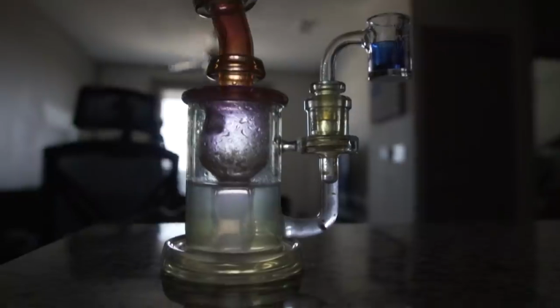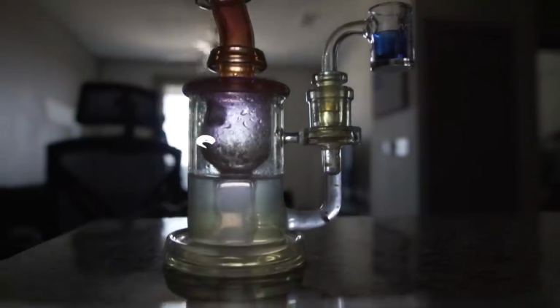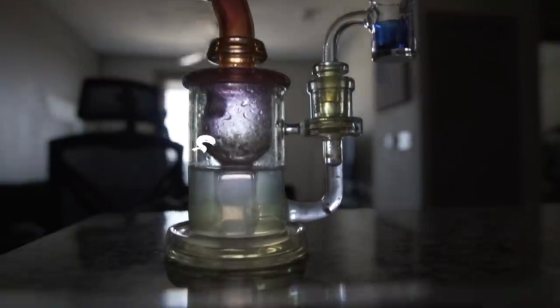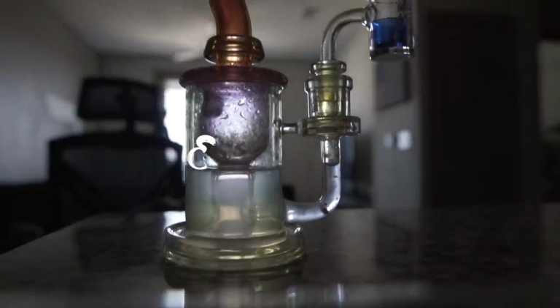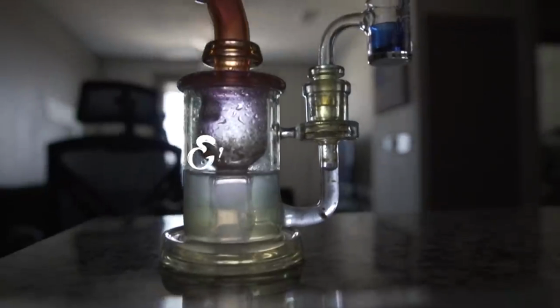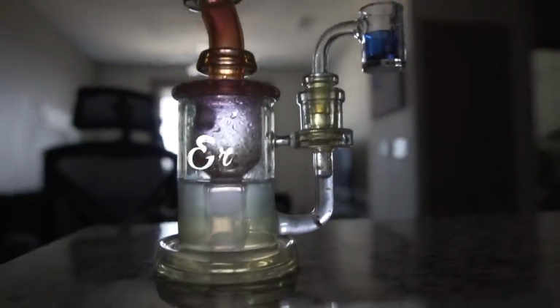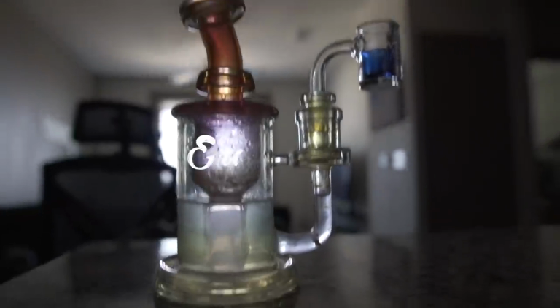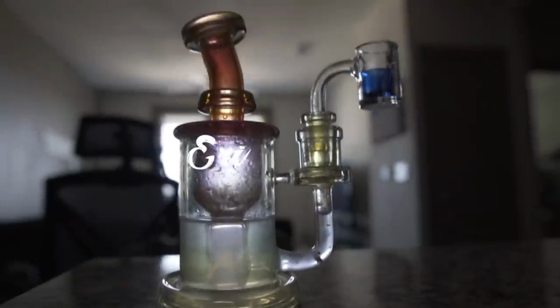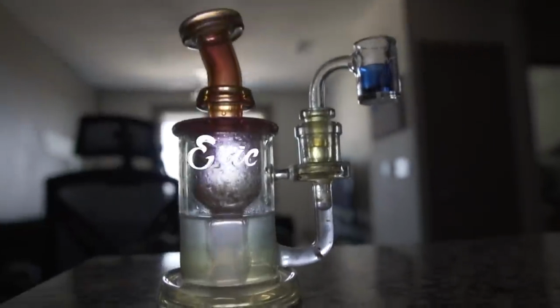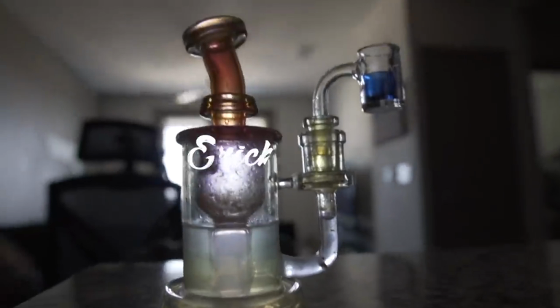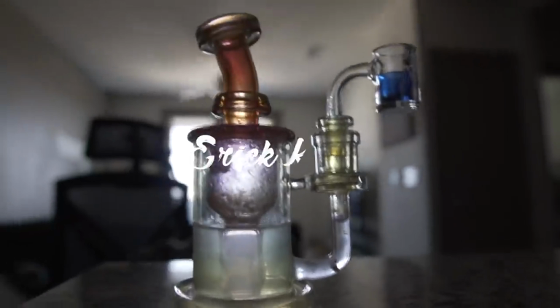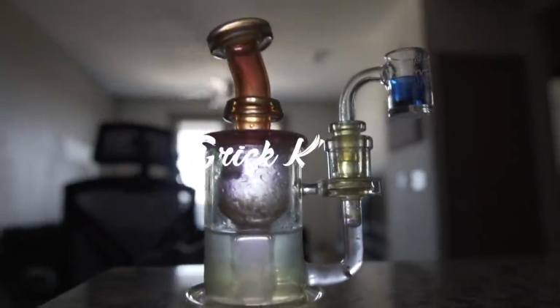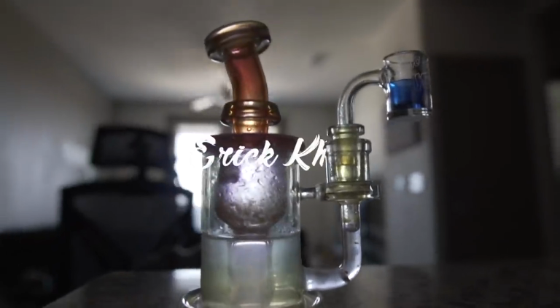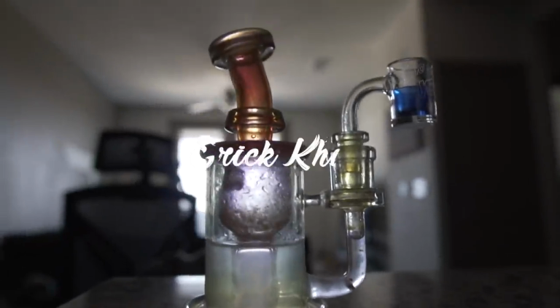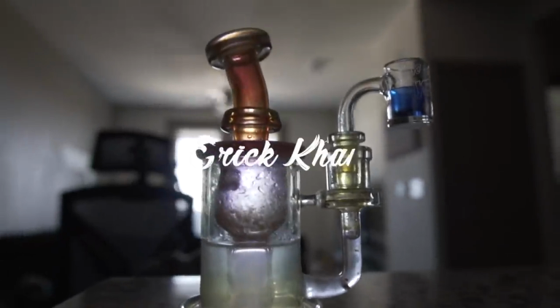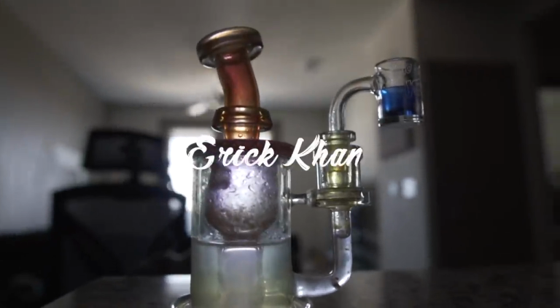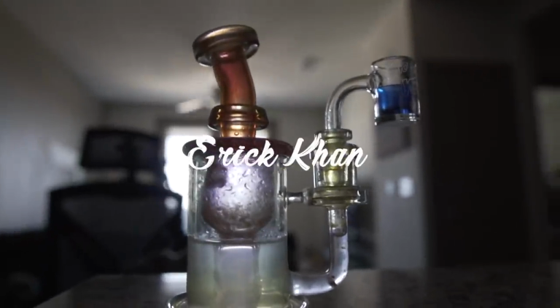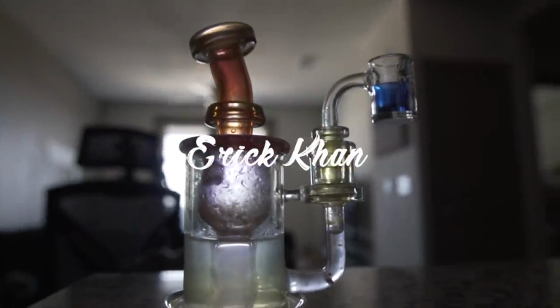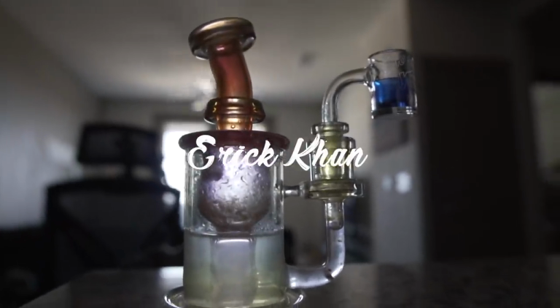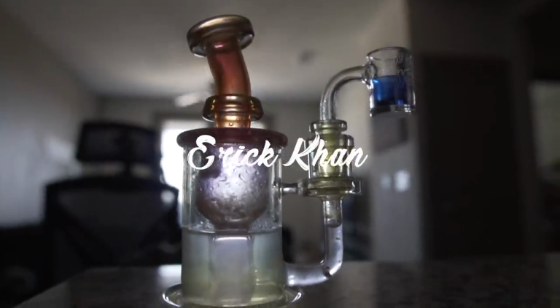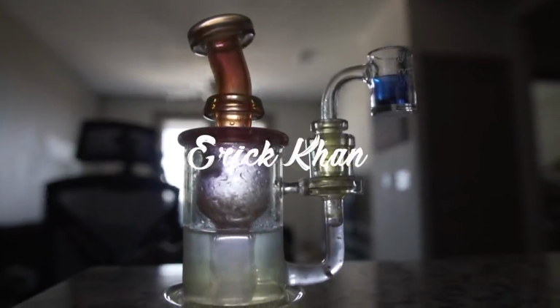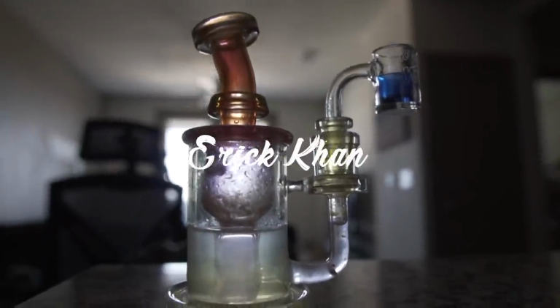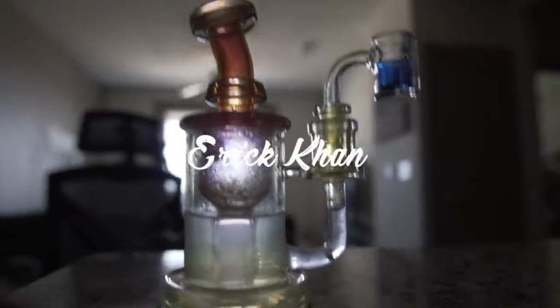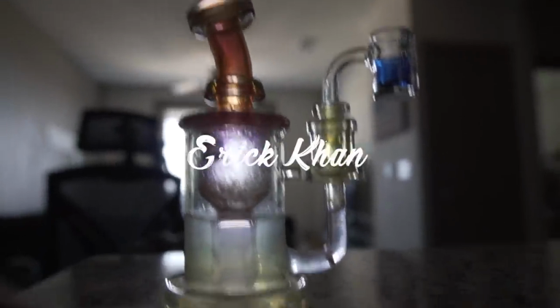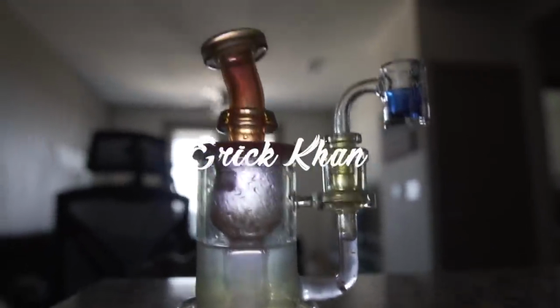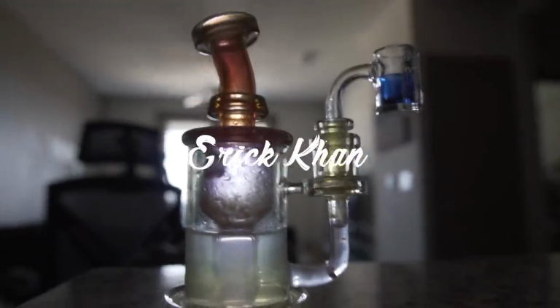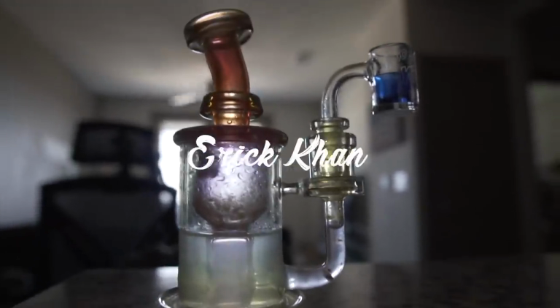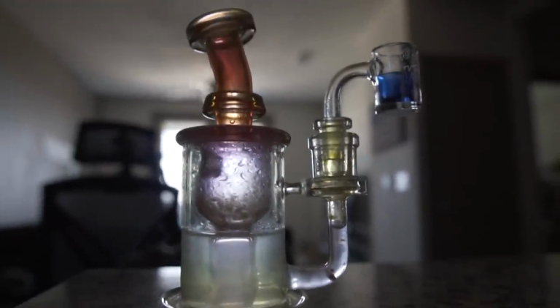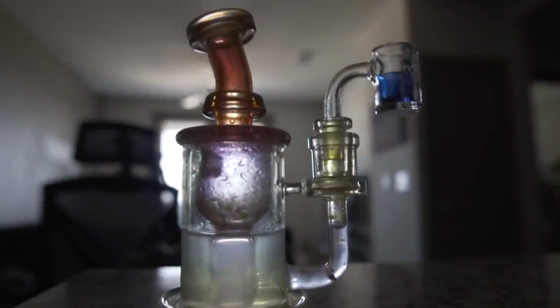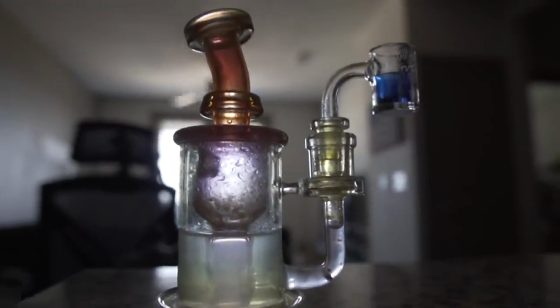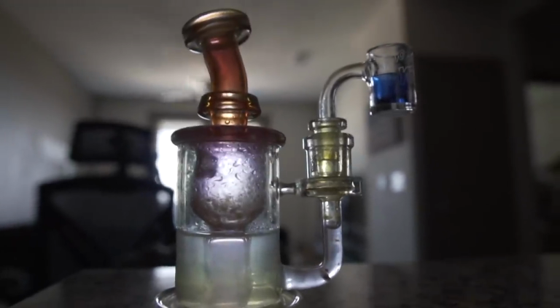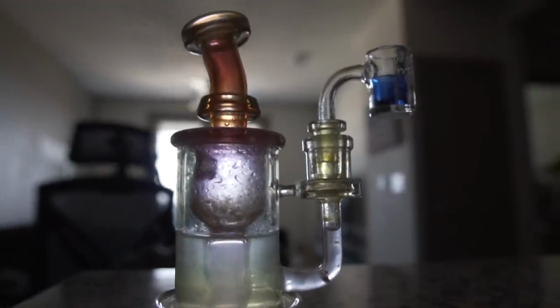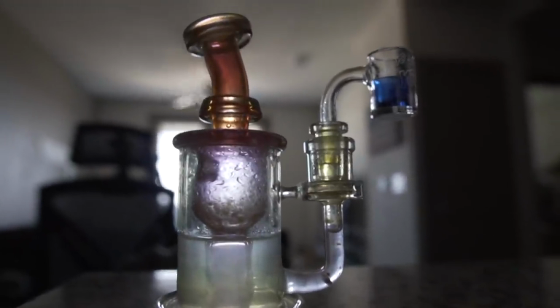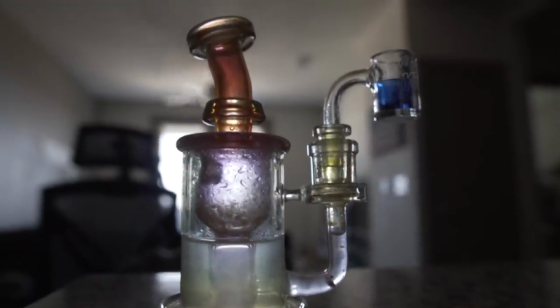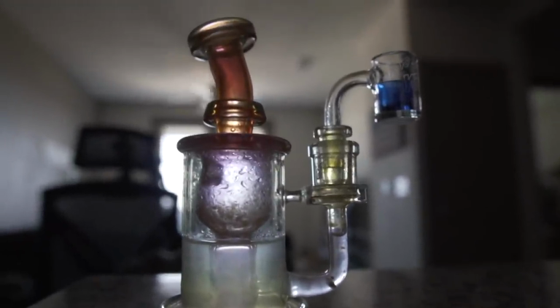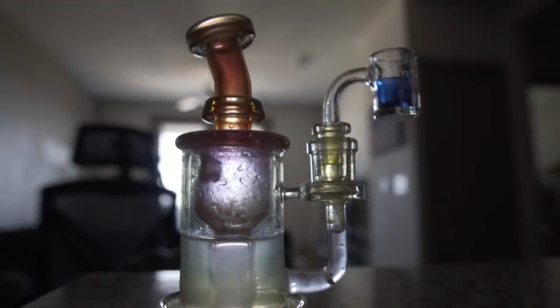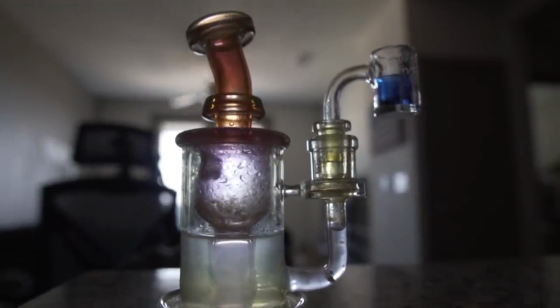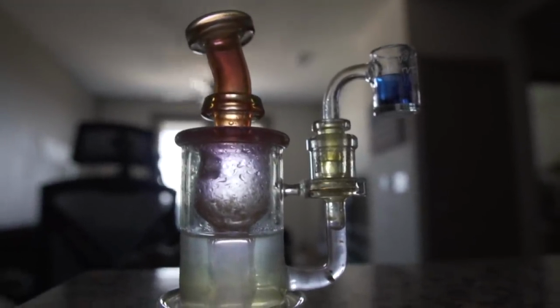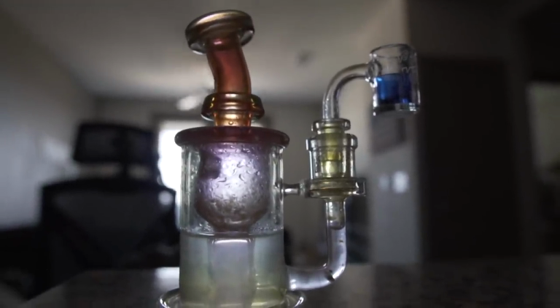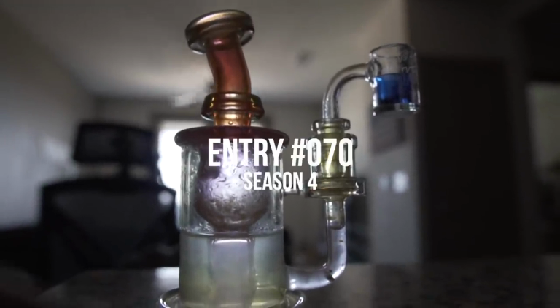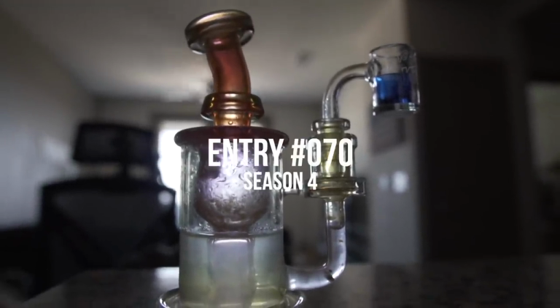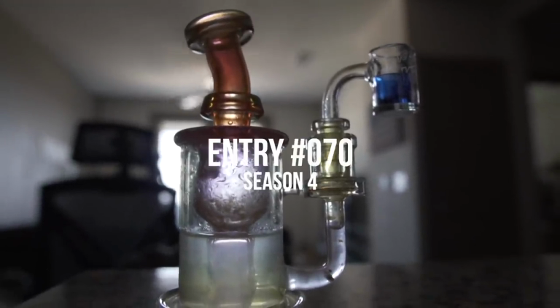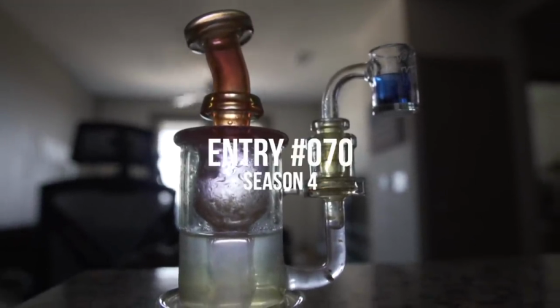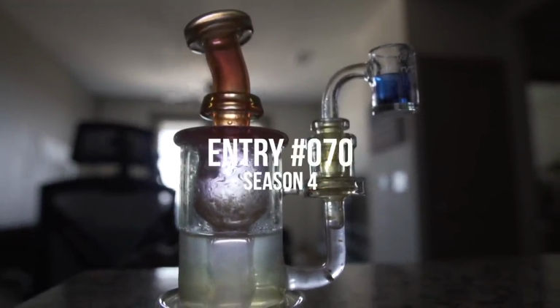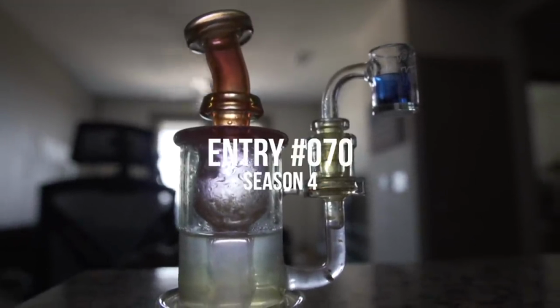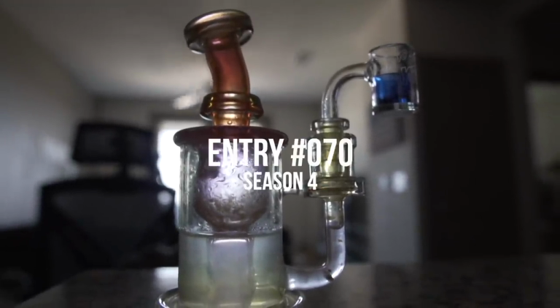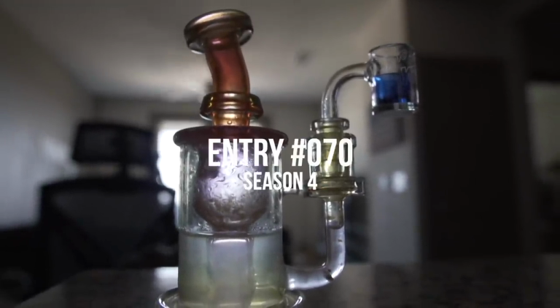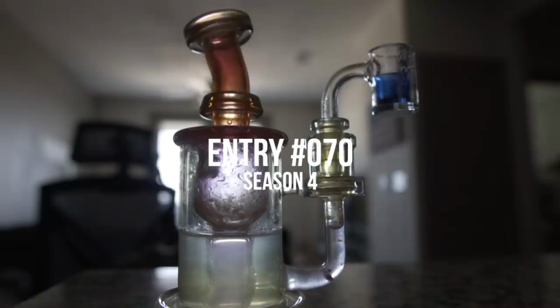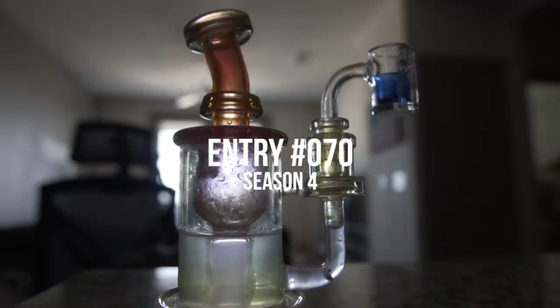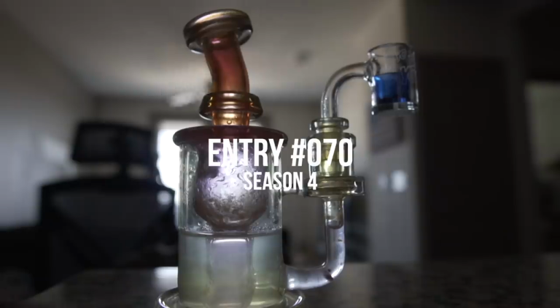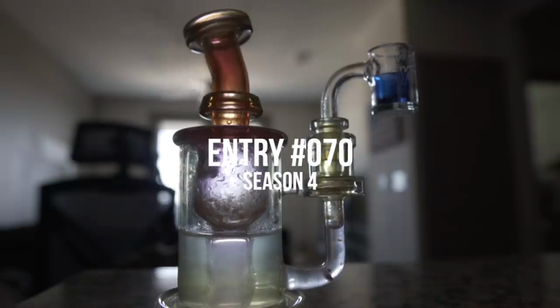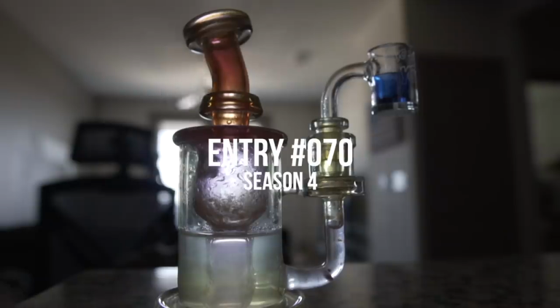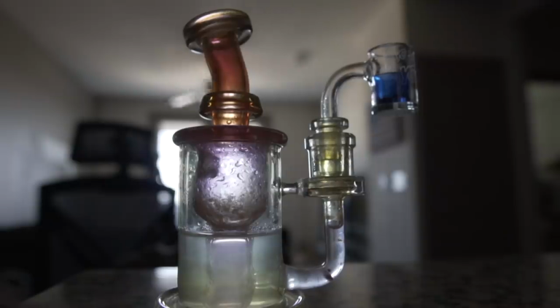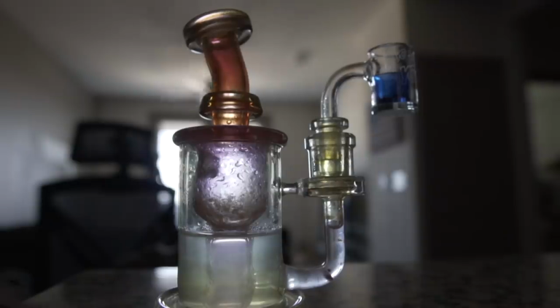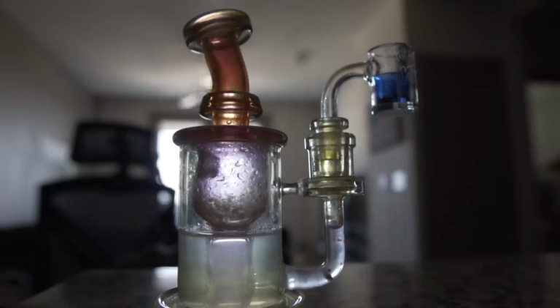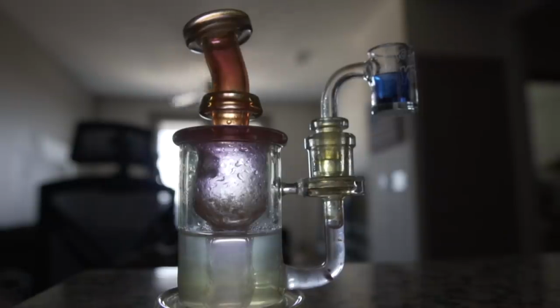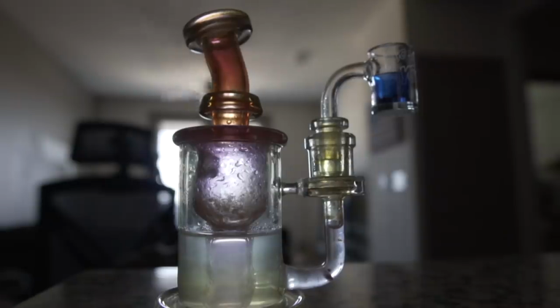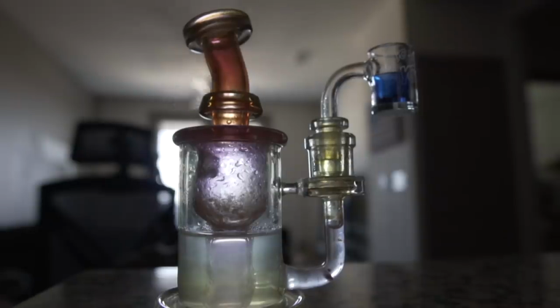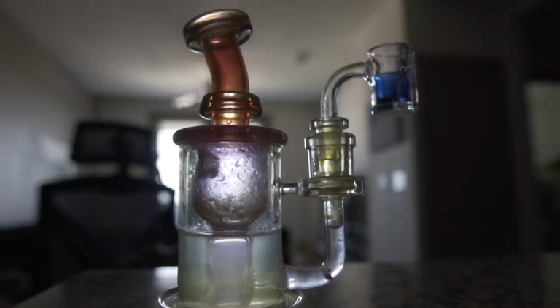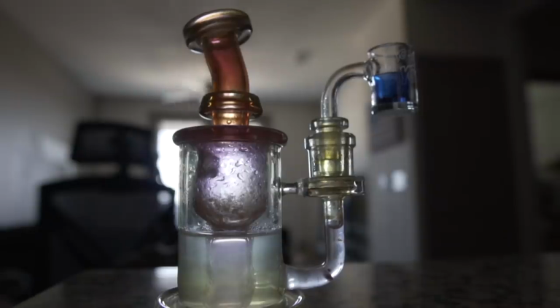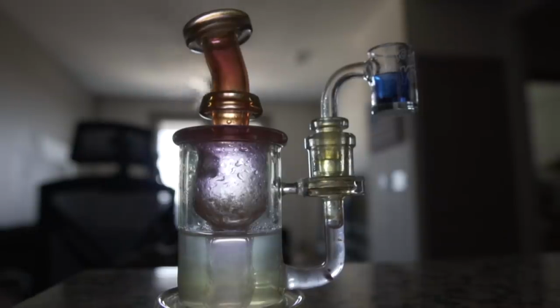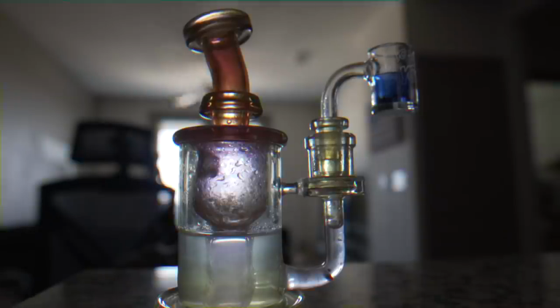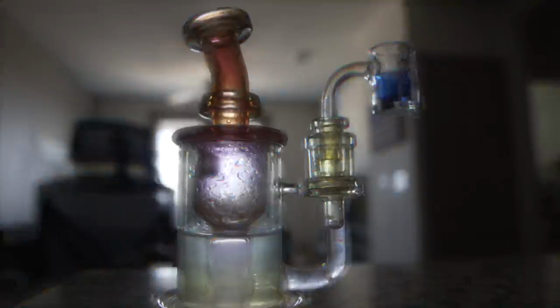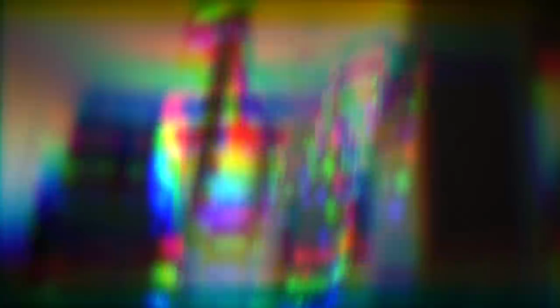We're actually going to attempt to drop a terp pearl in here, so it's gonna look all cool. No guarantees, but I do think this is gonna be pretty sick.